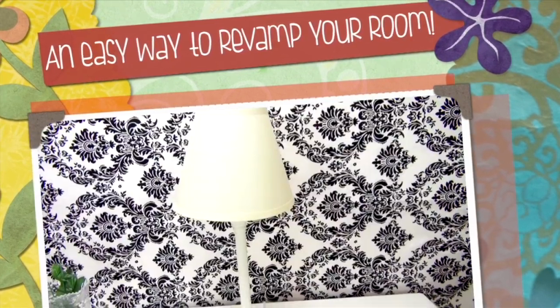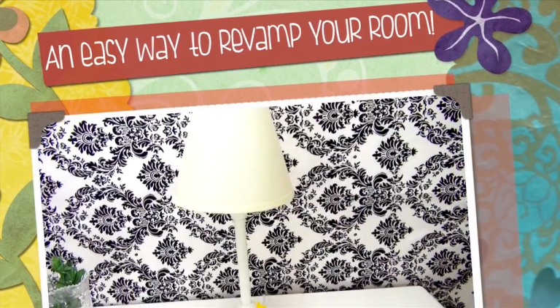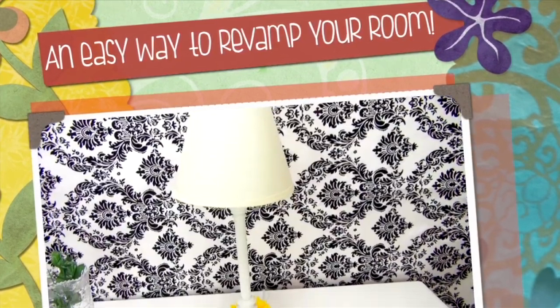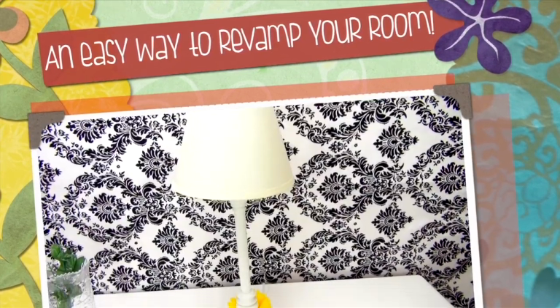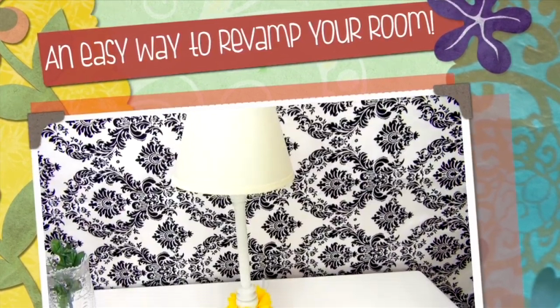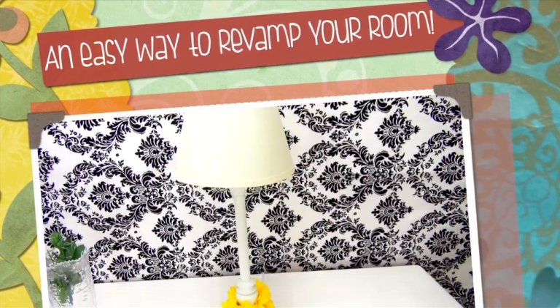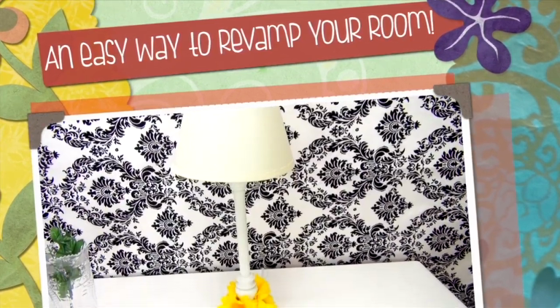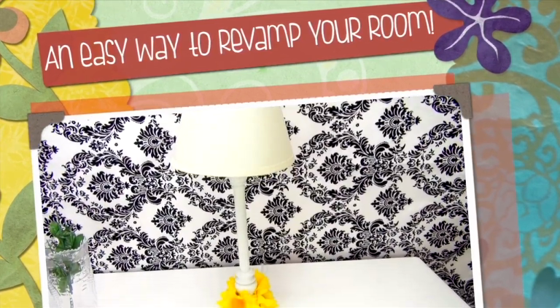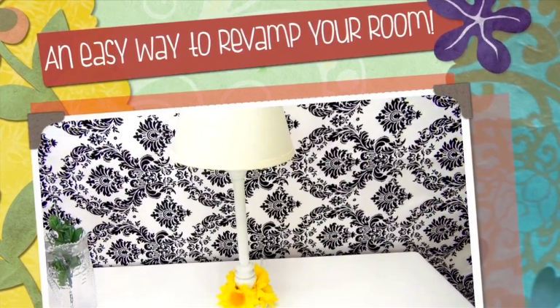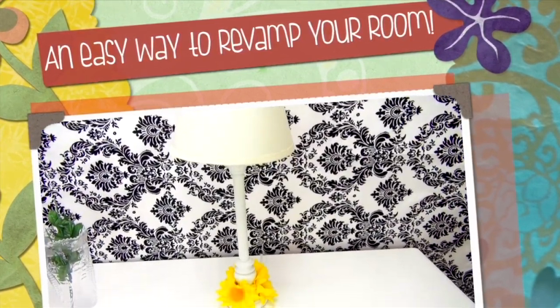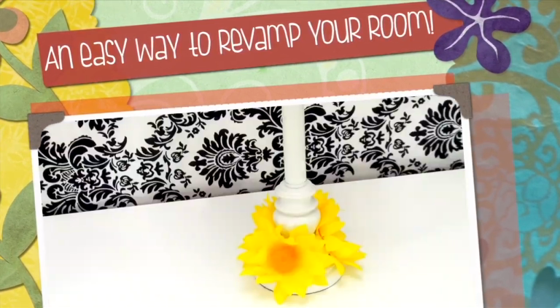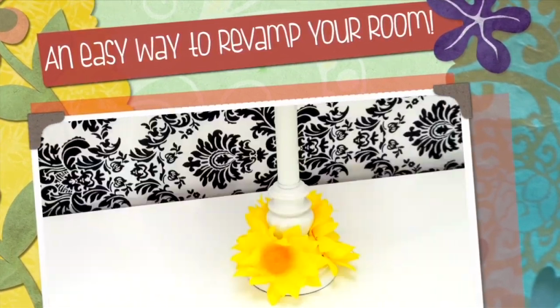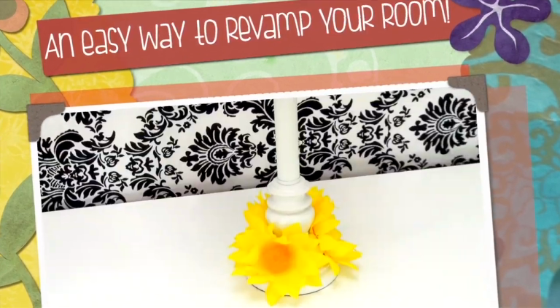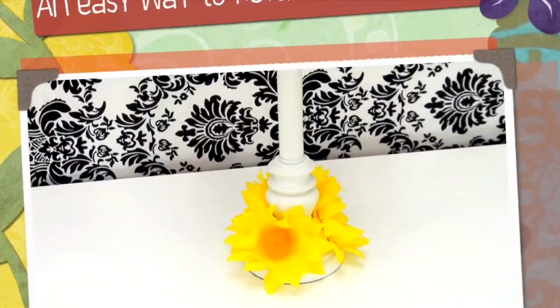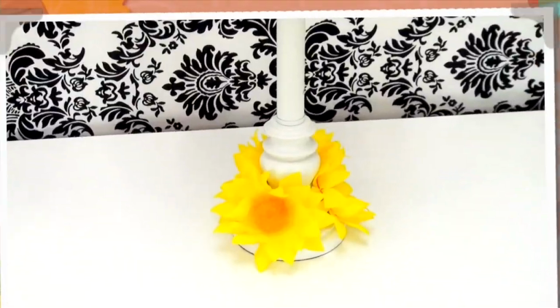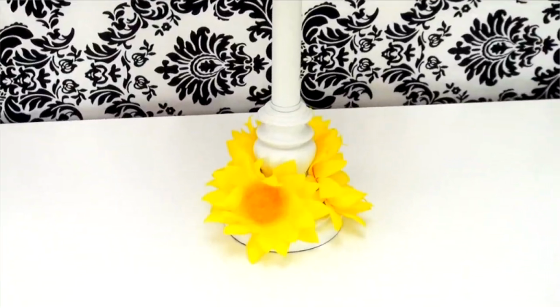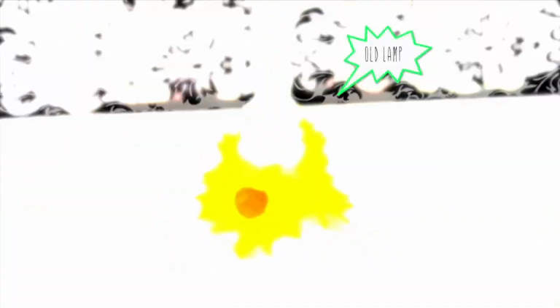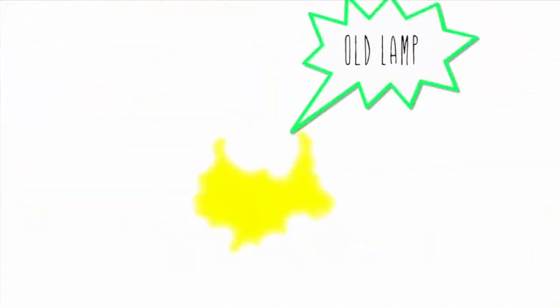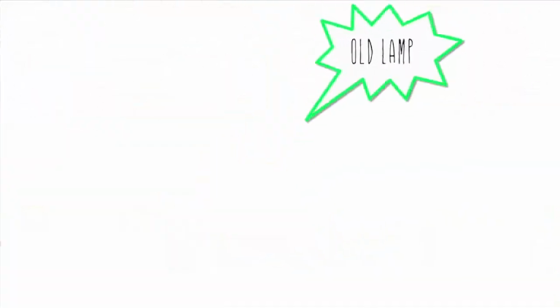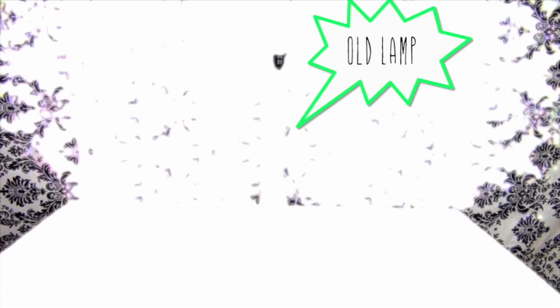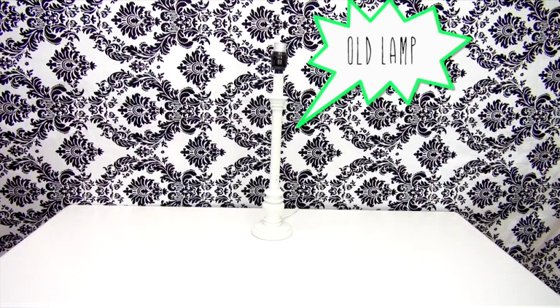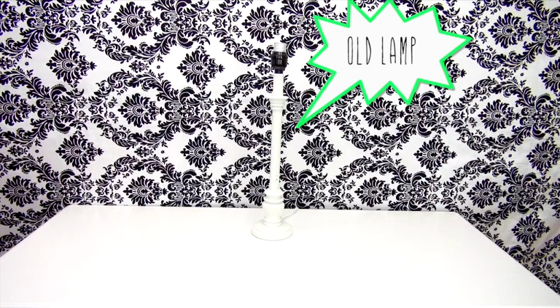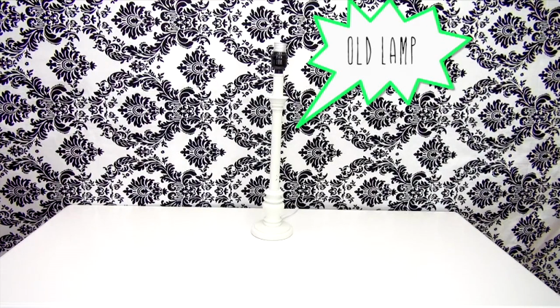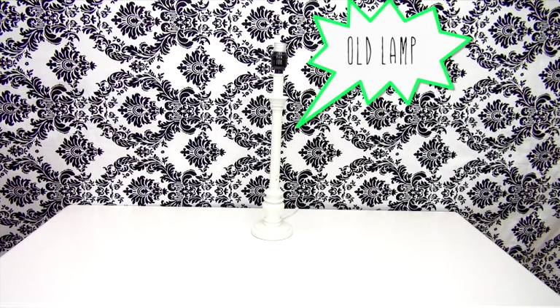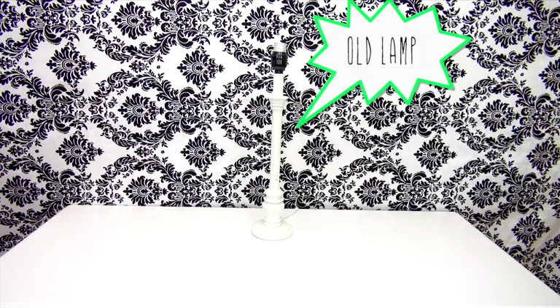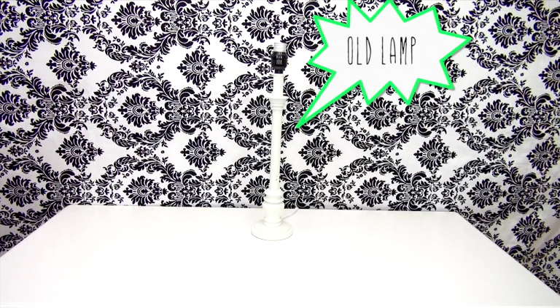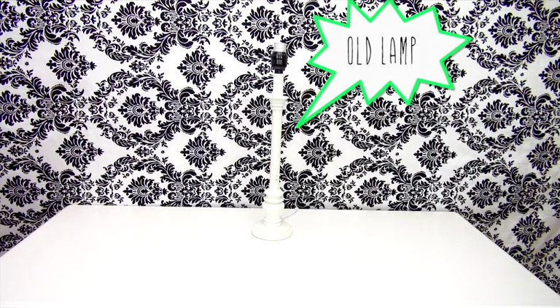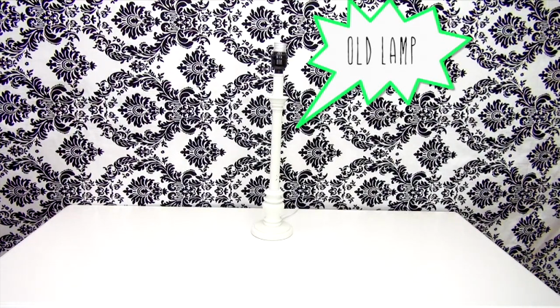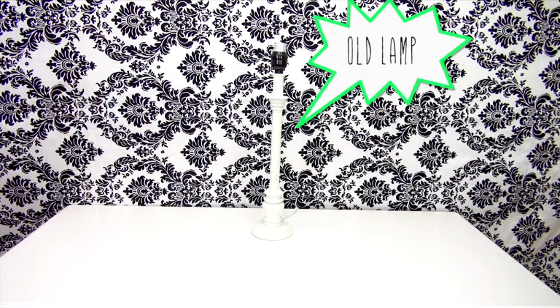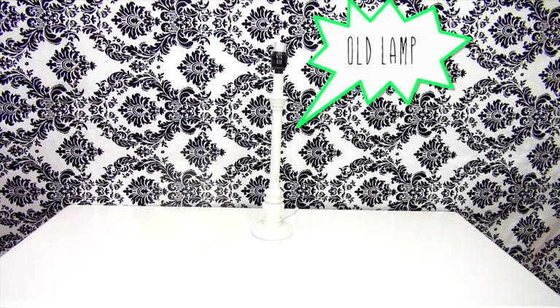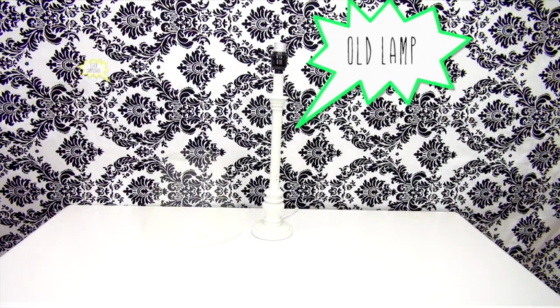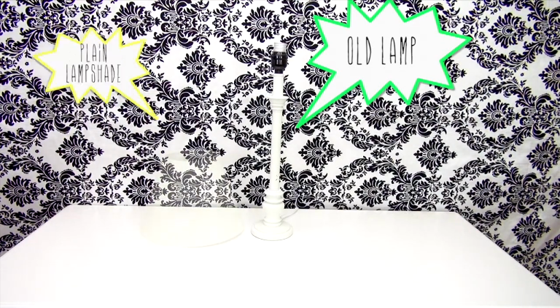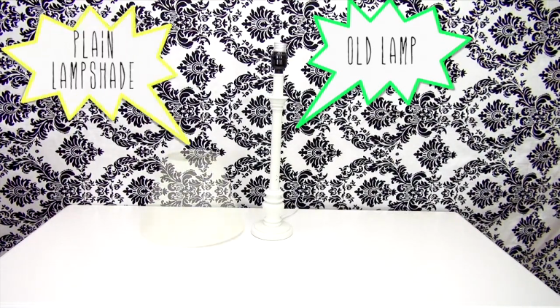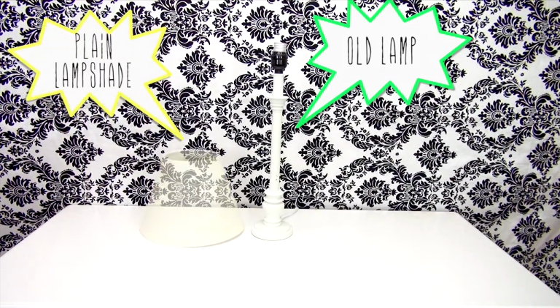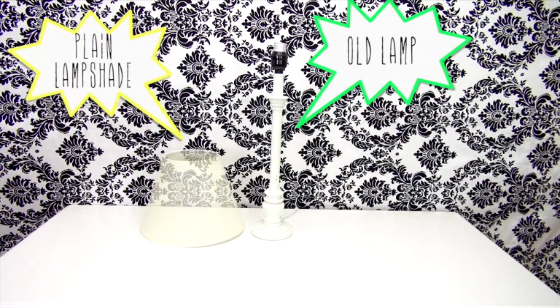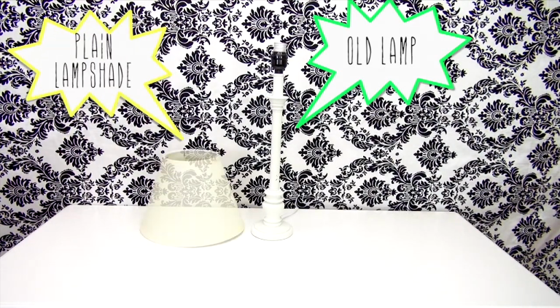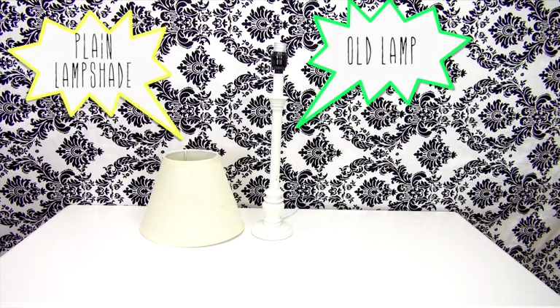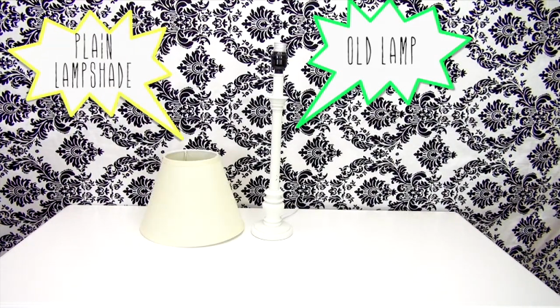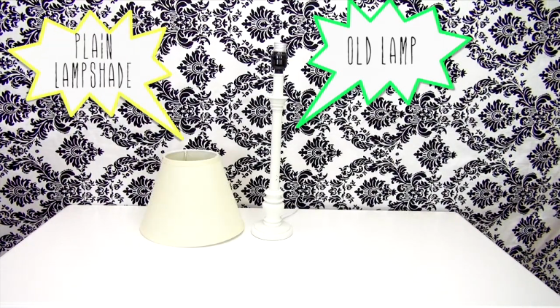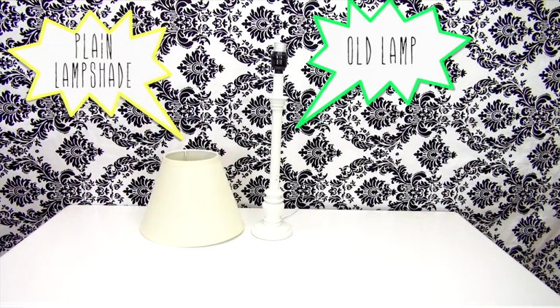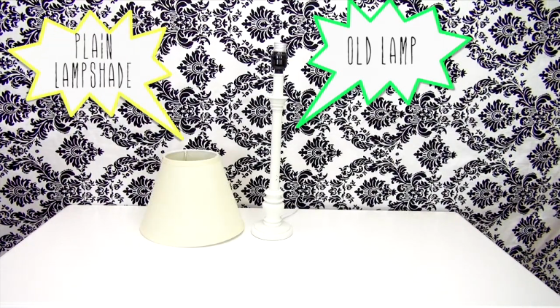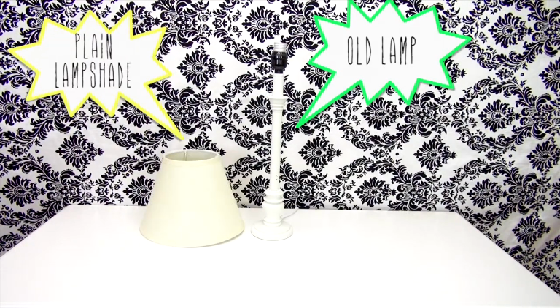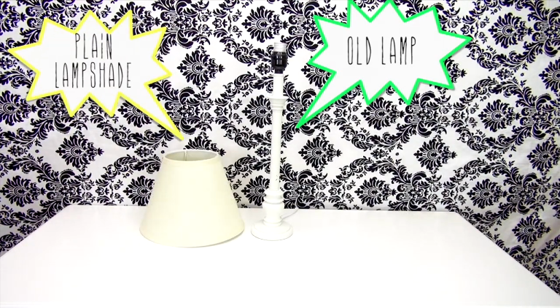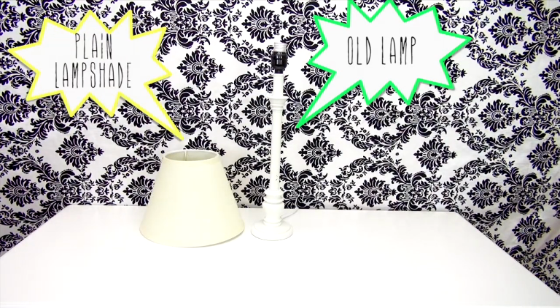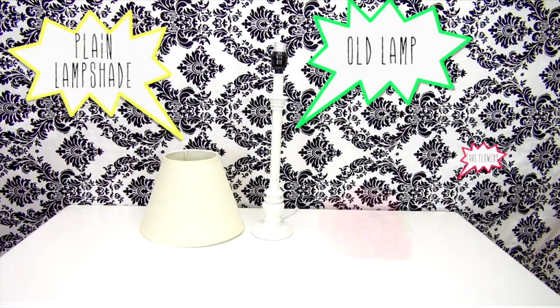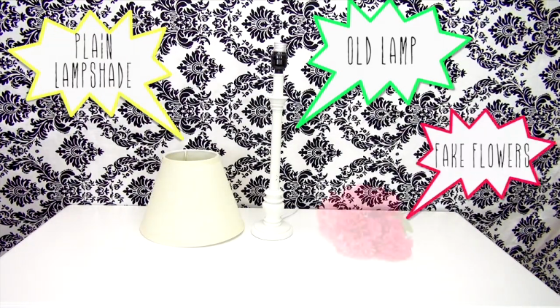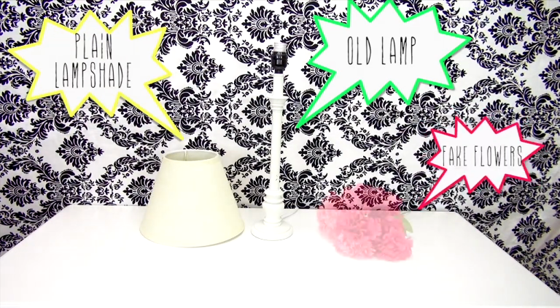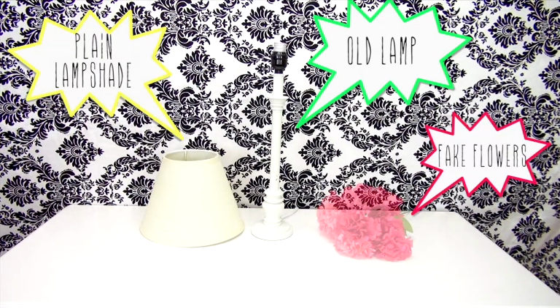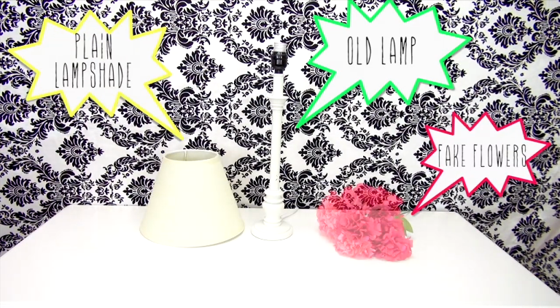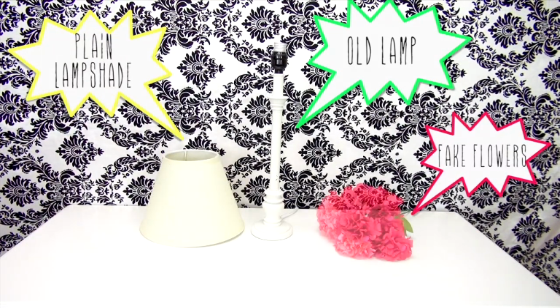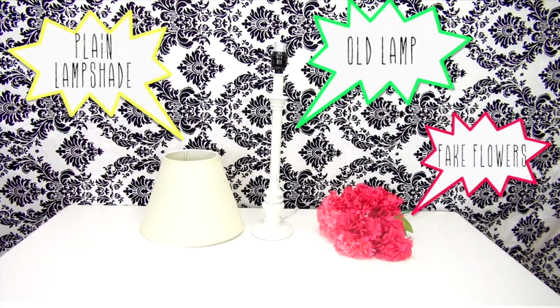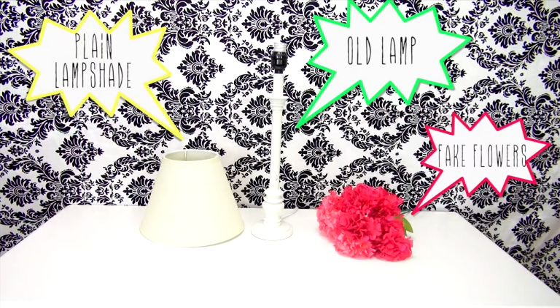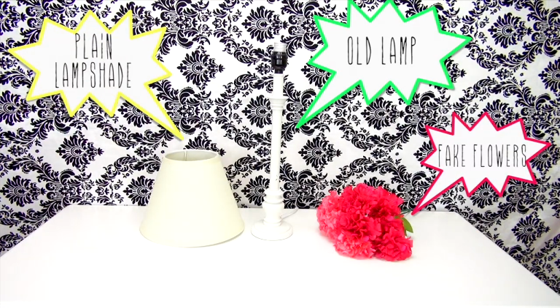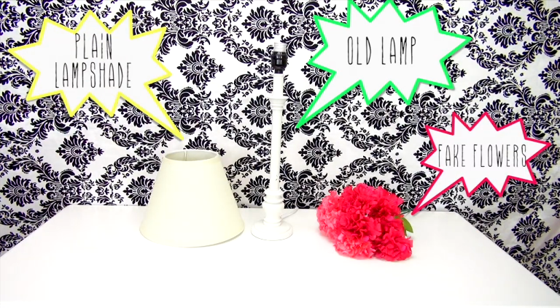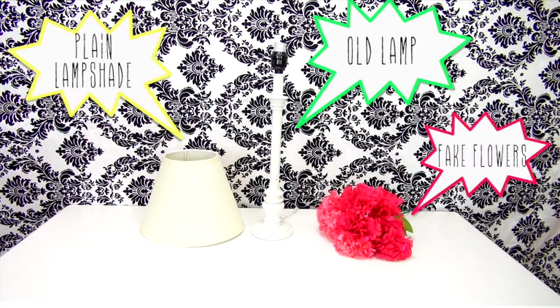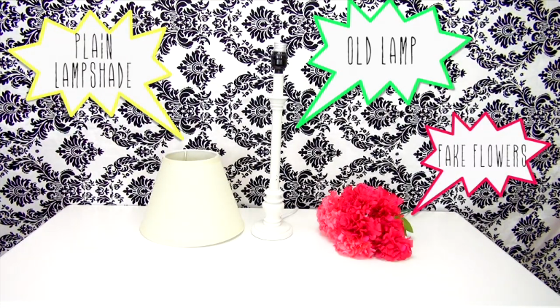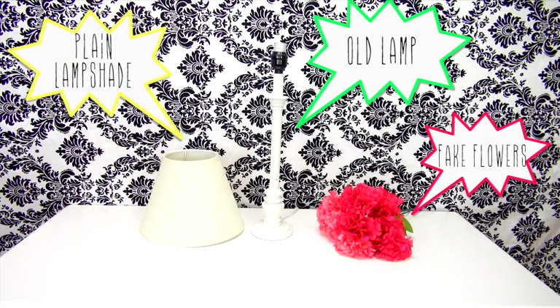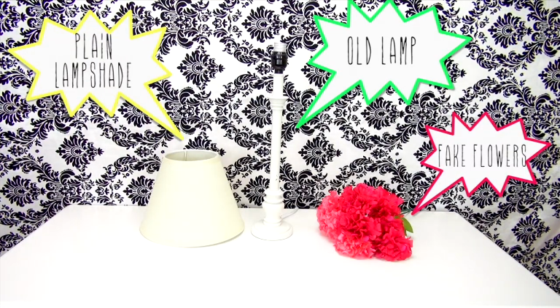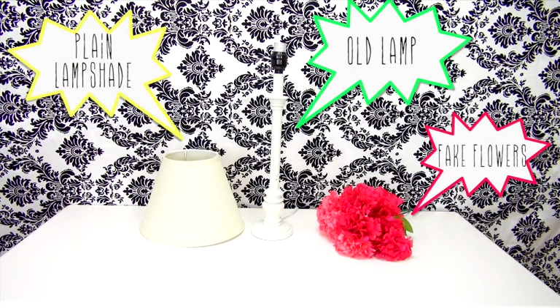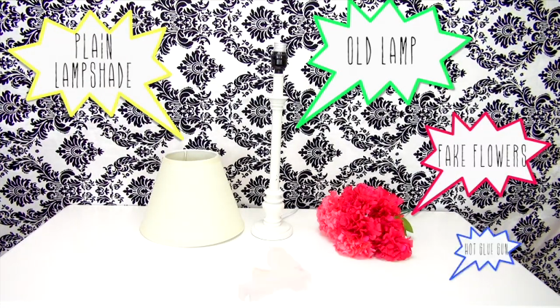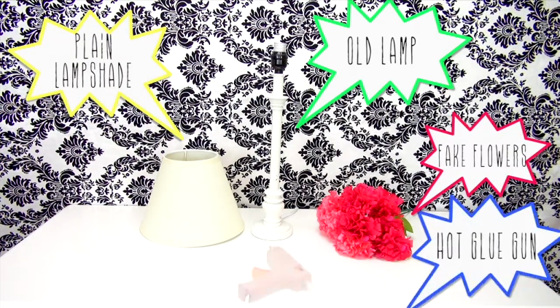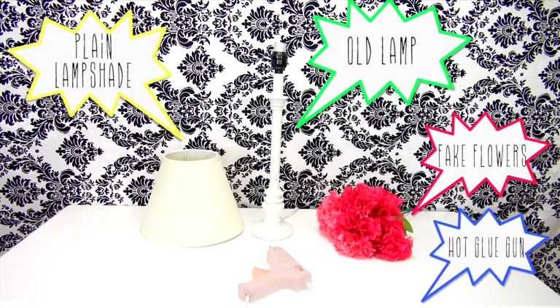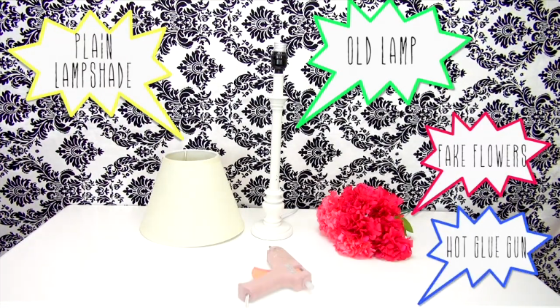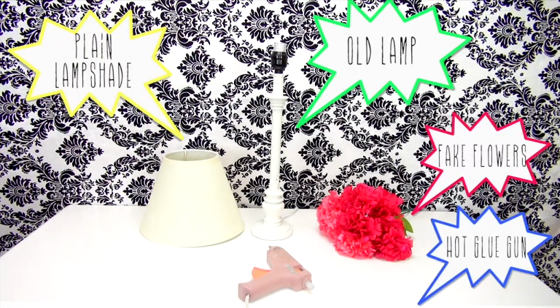For this tutorial all you'll need is an old lamp, a plain lampshade, a bunch of your choice of fake flowers, and a hot glue gun.